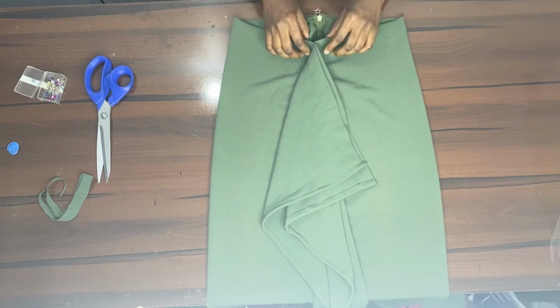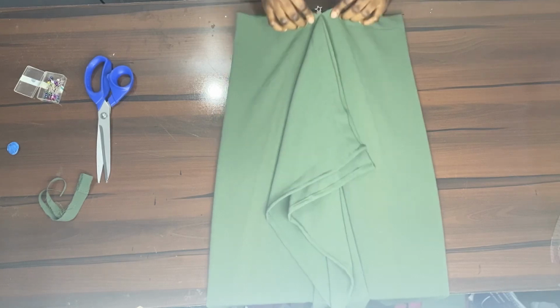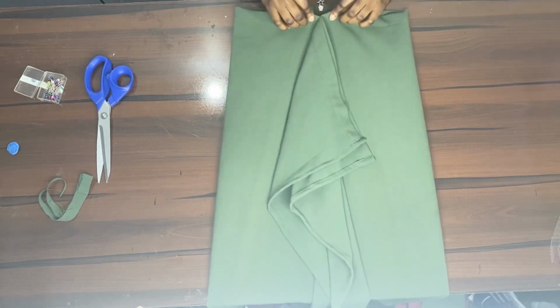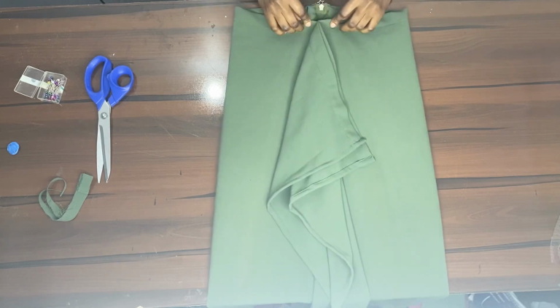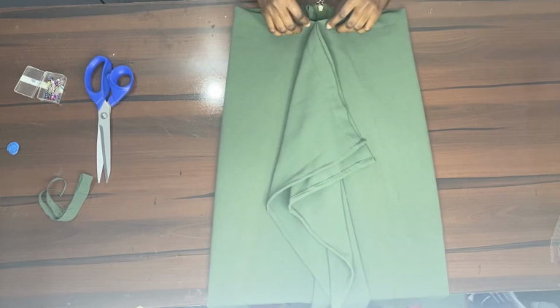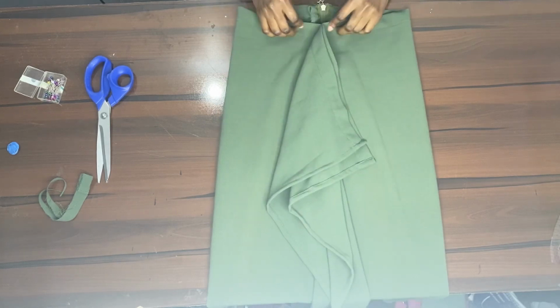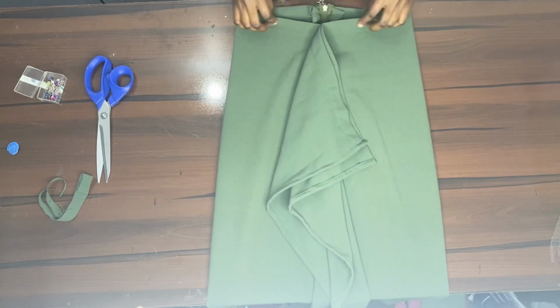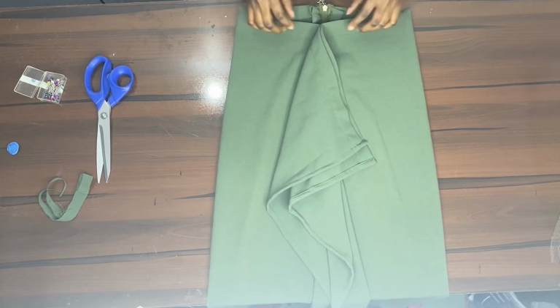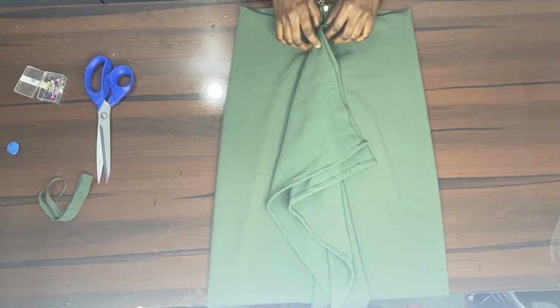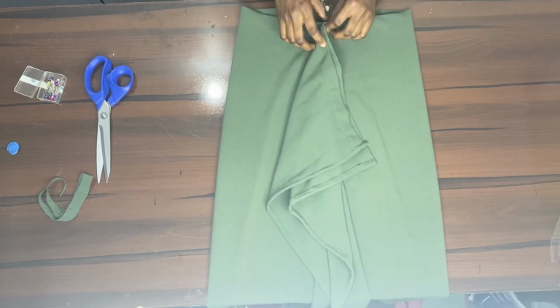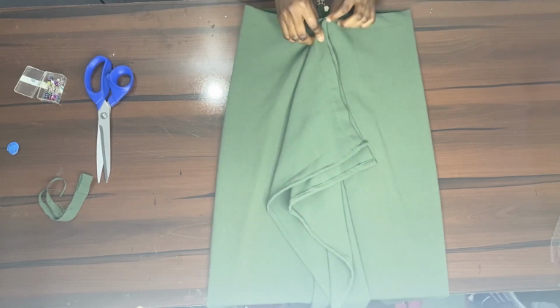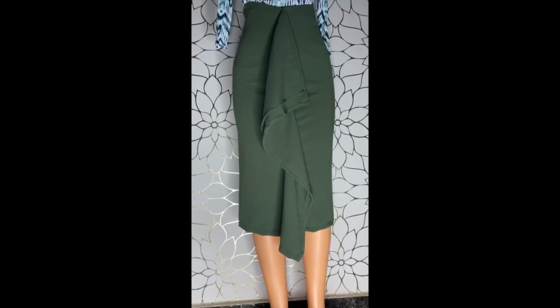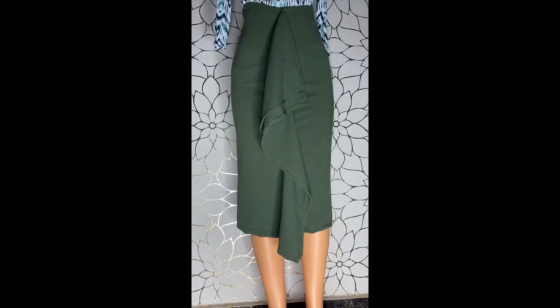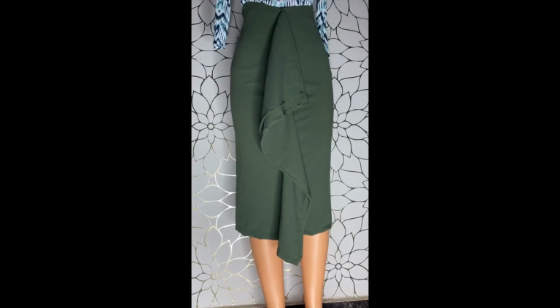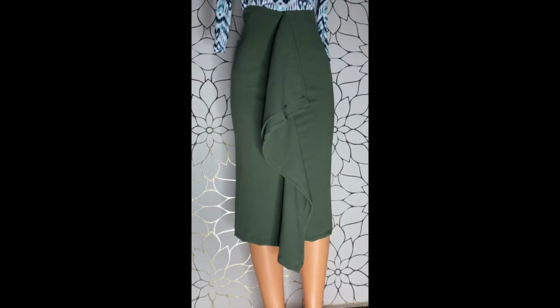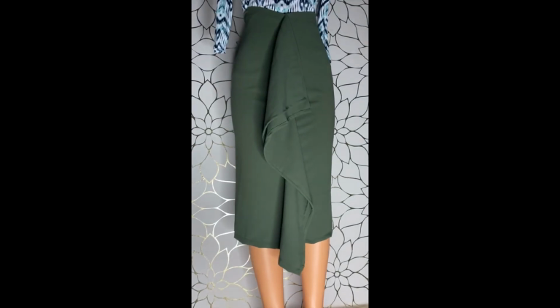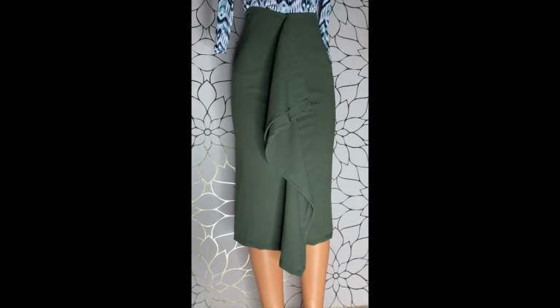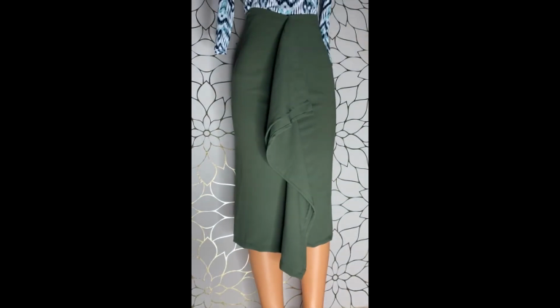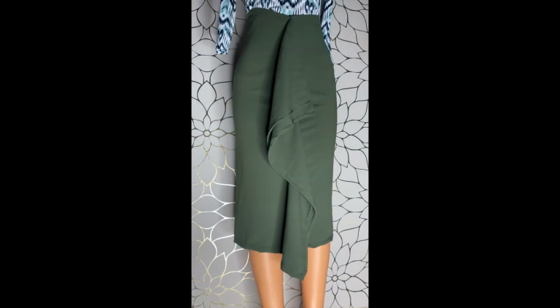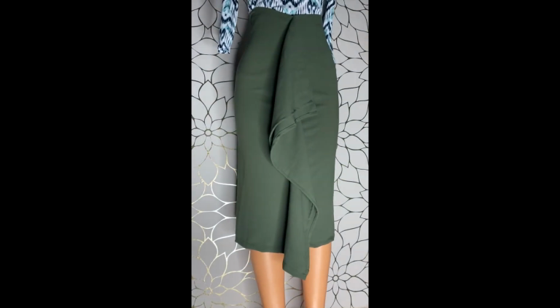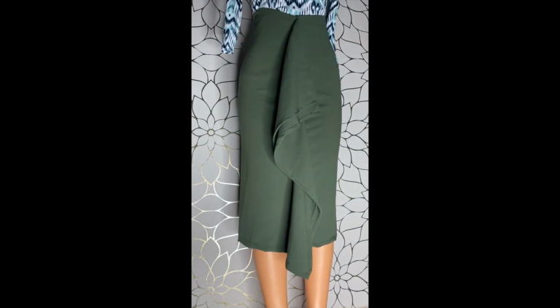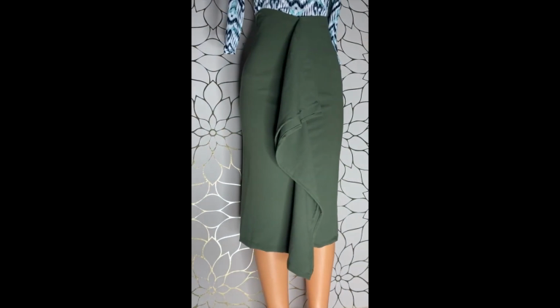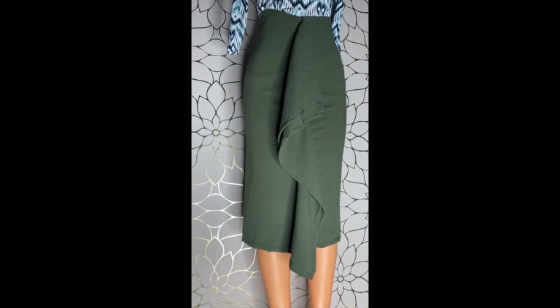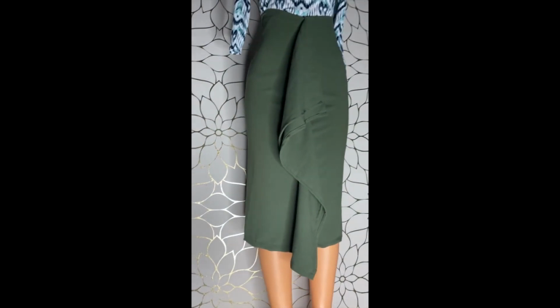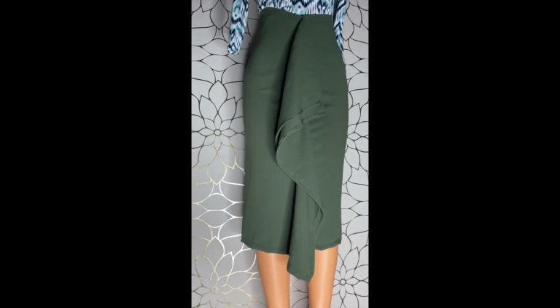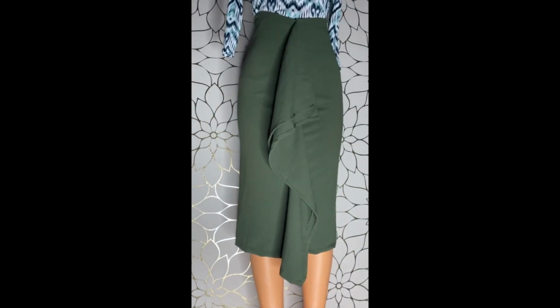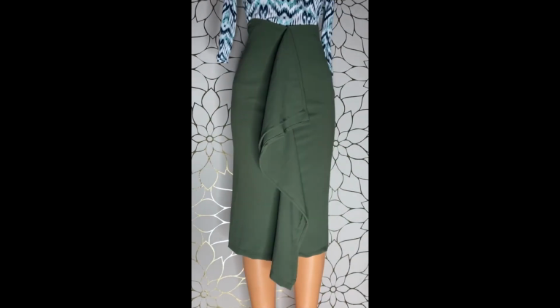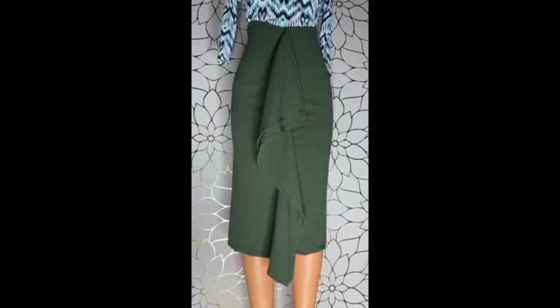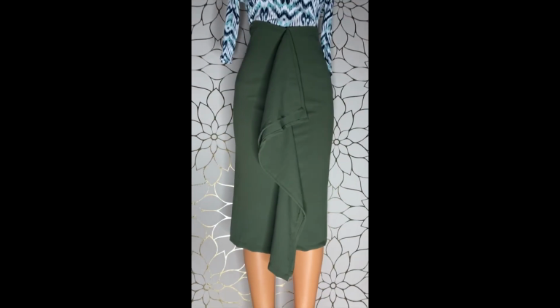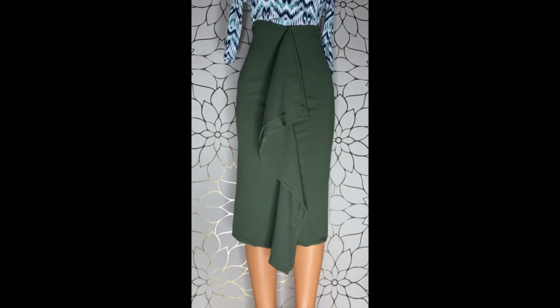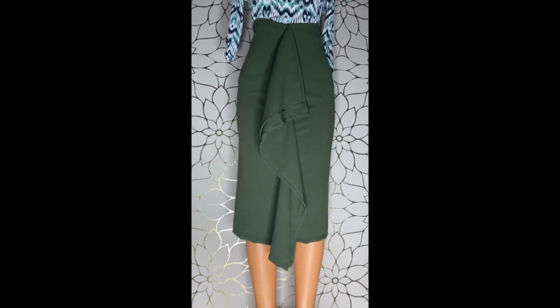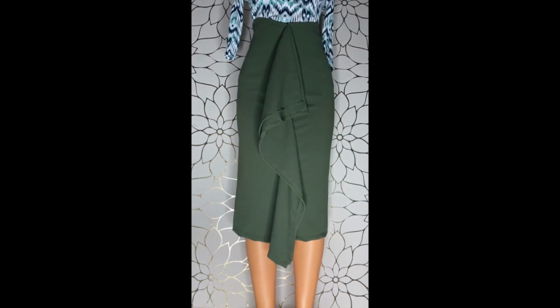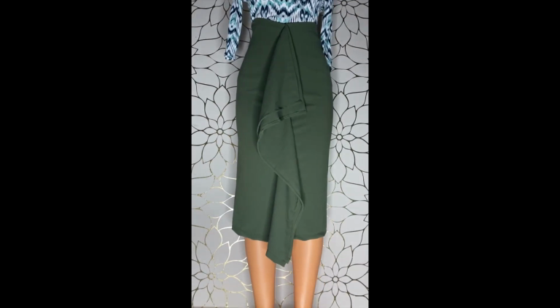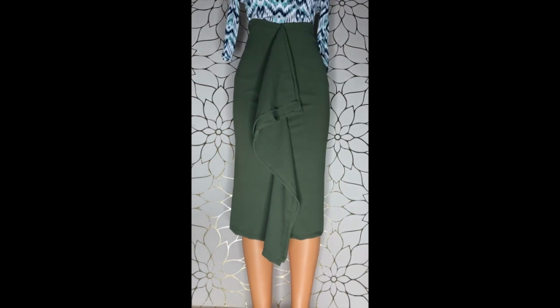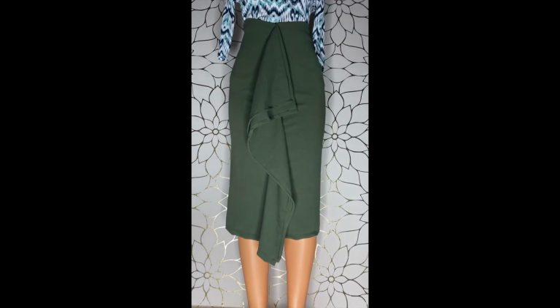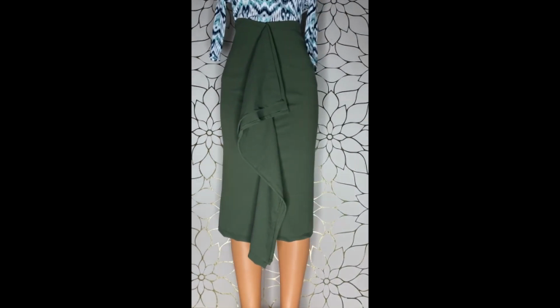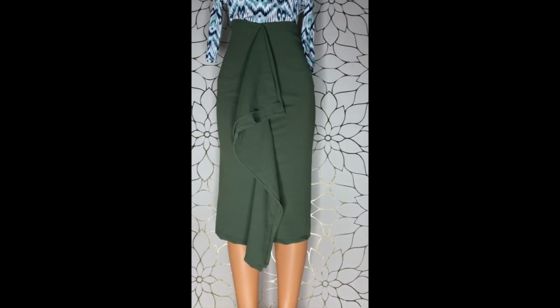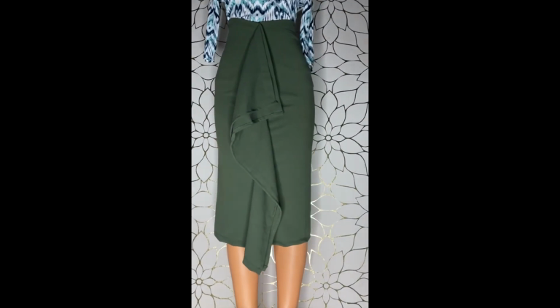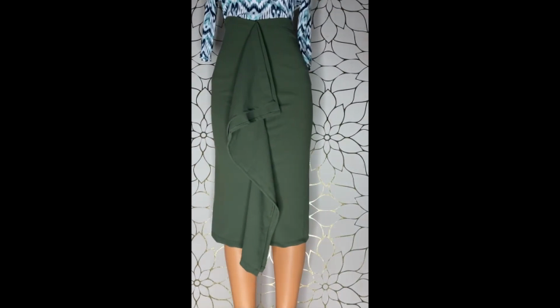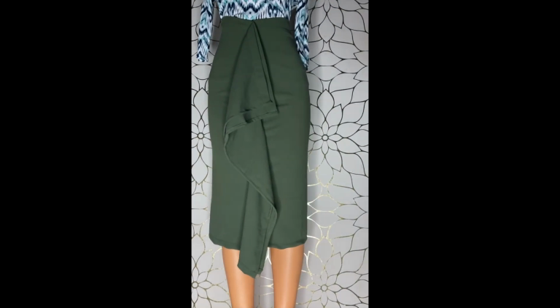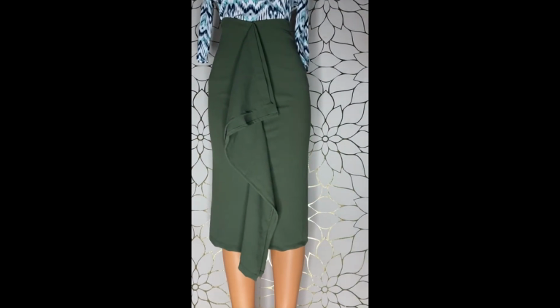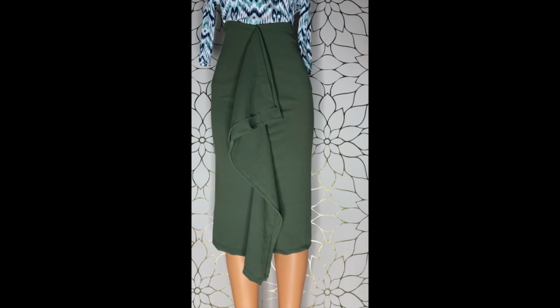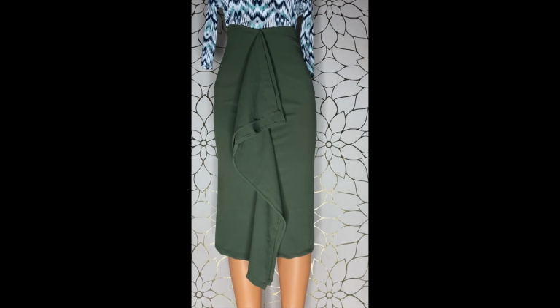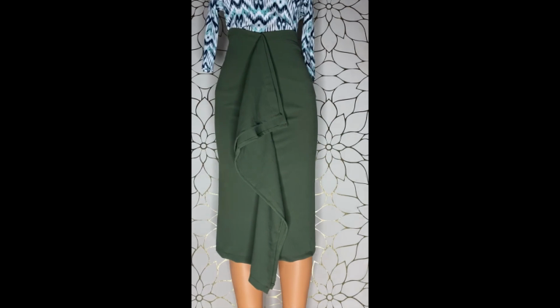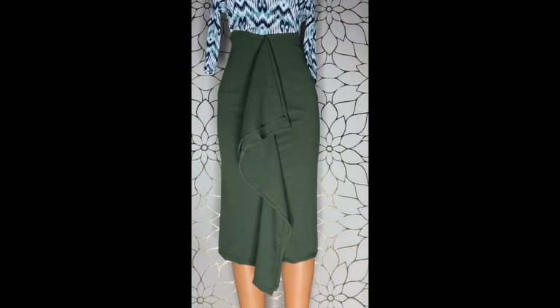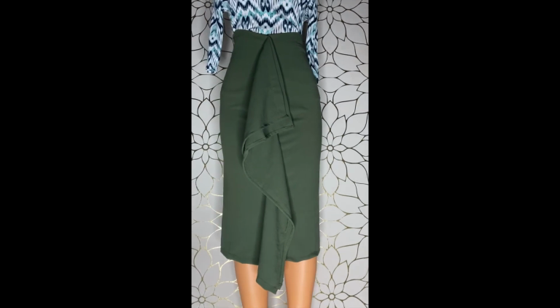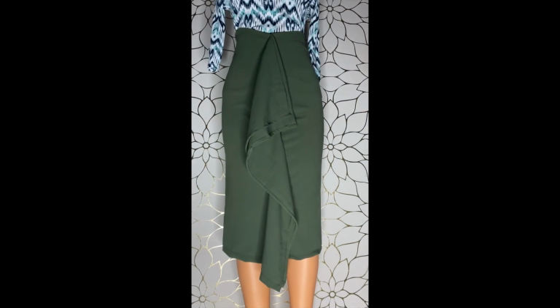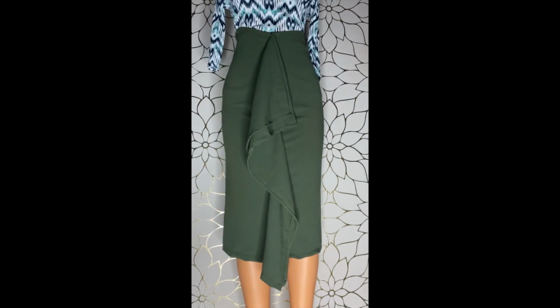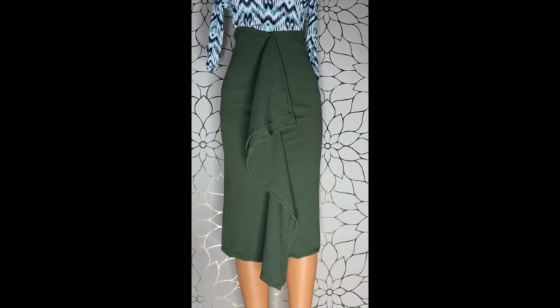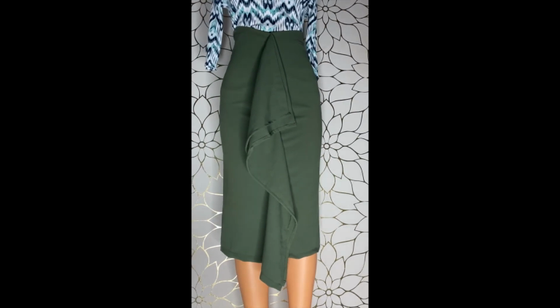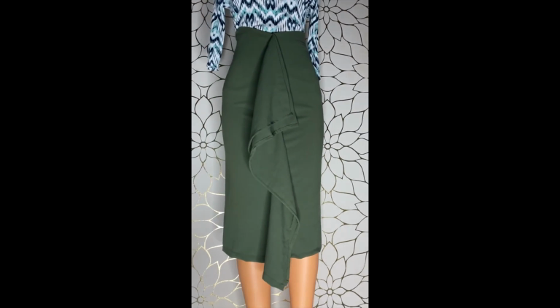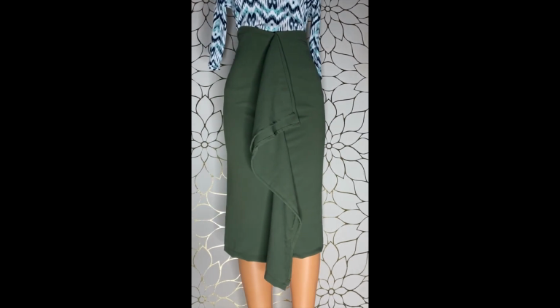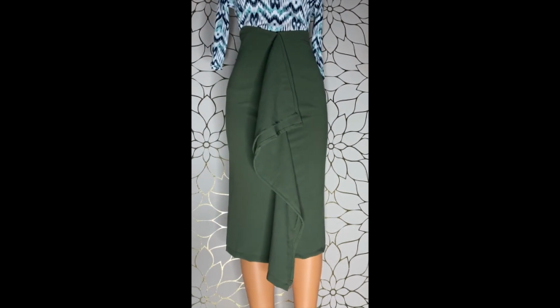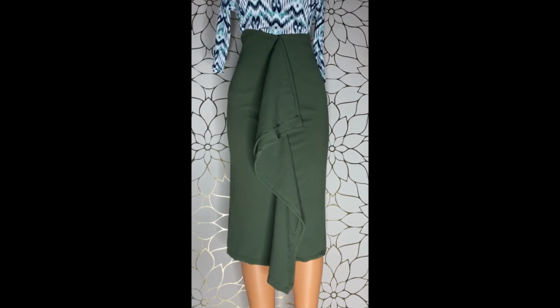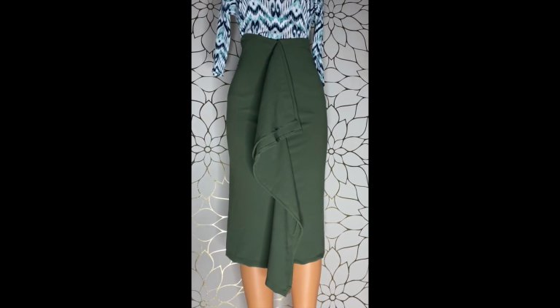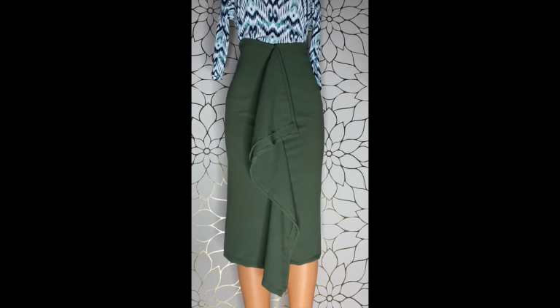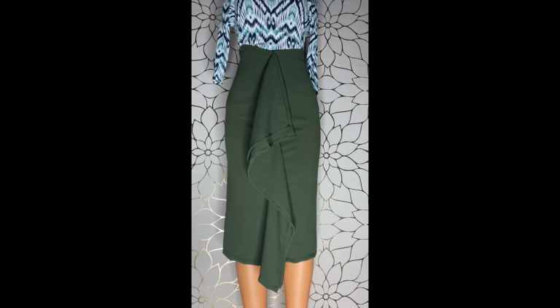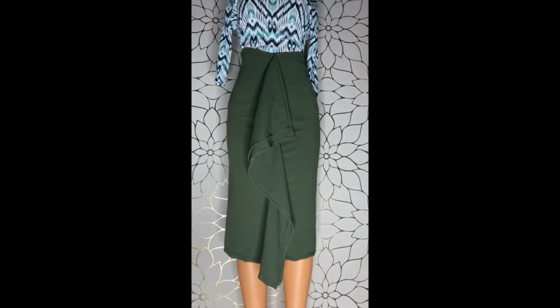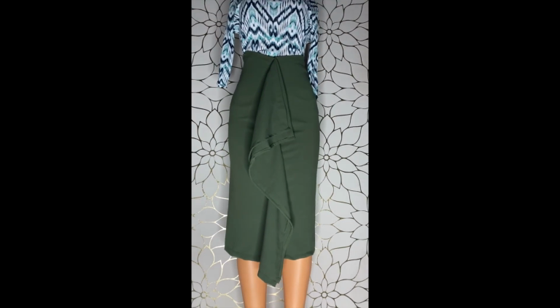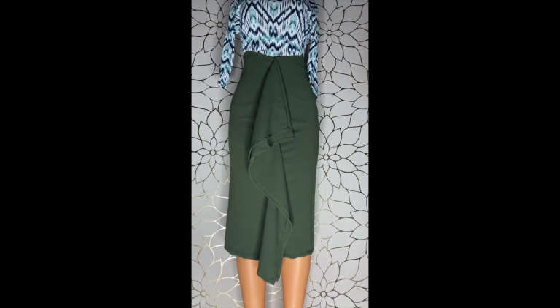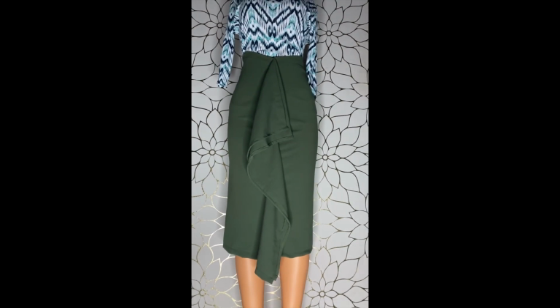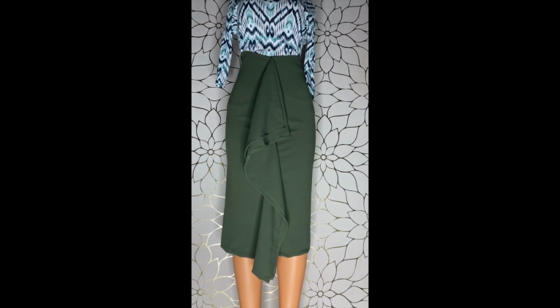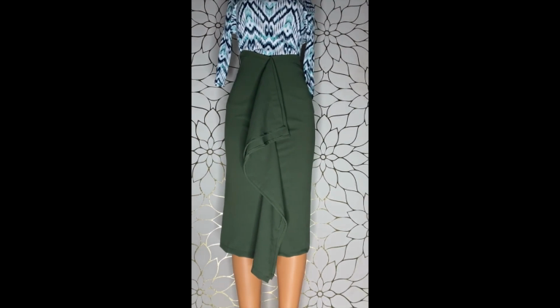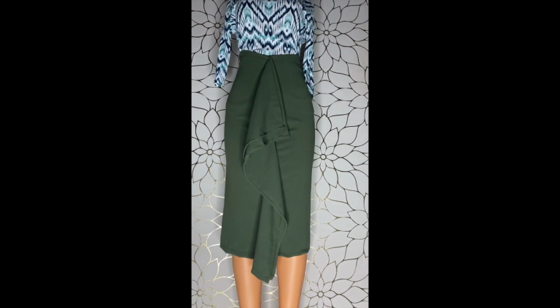Your skirt is ready — just take a look at this simple, easy skirt! Let me know if you made yours. Thank you for stopping by, bye!